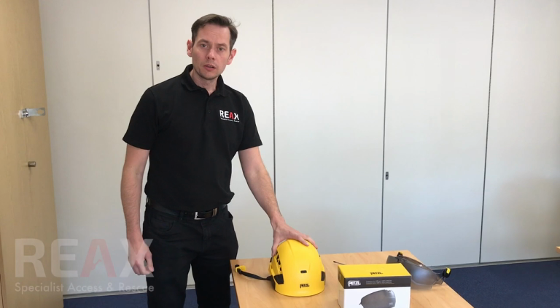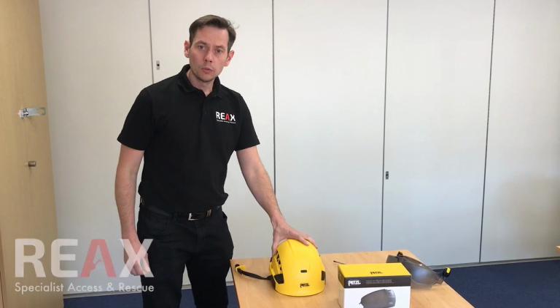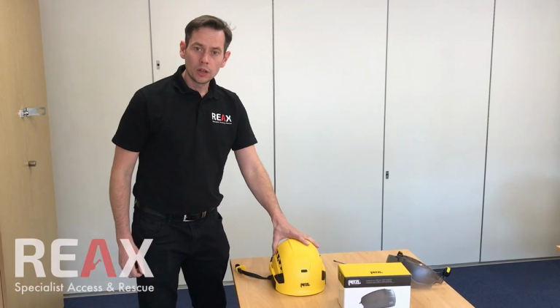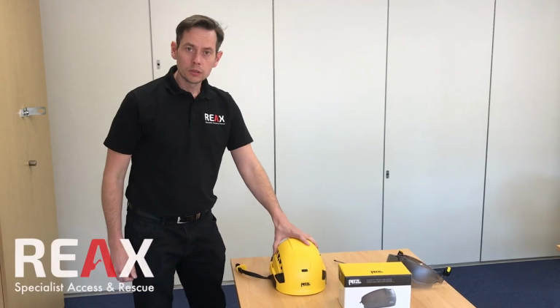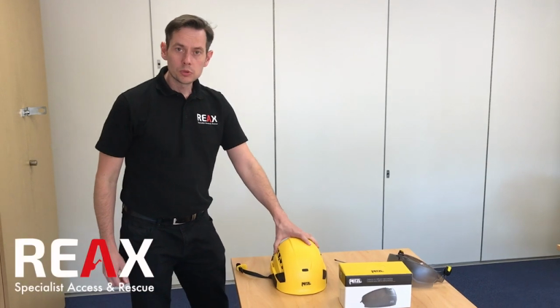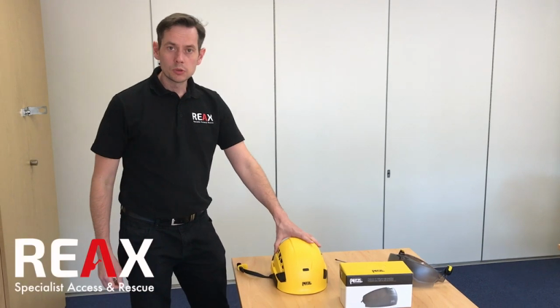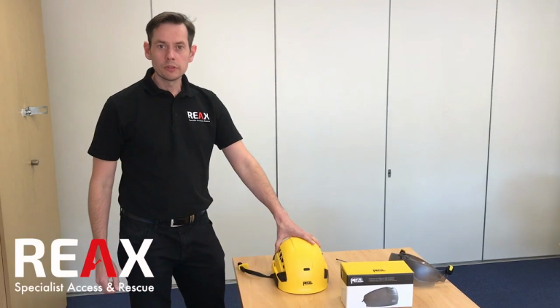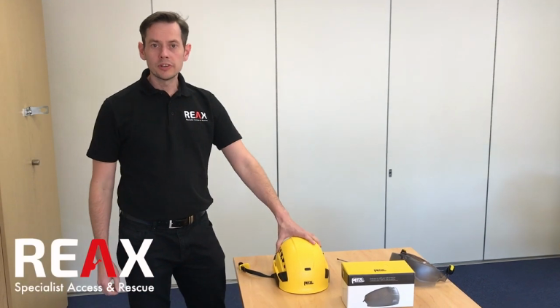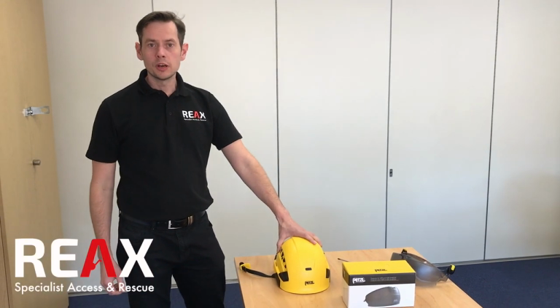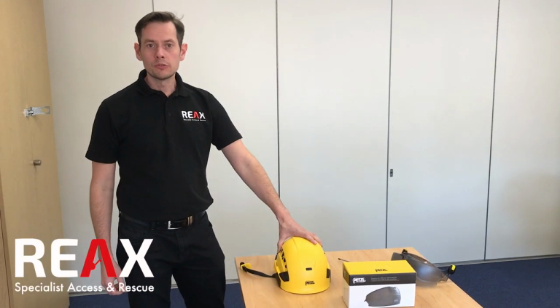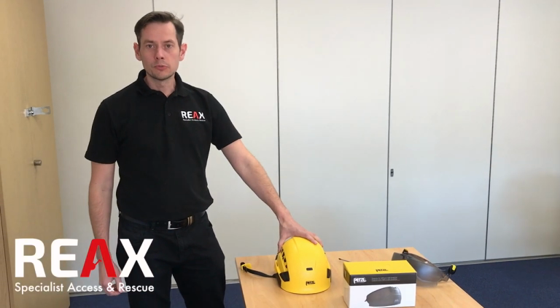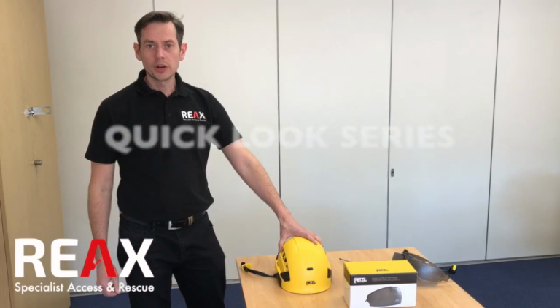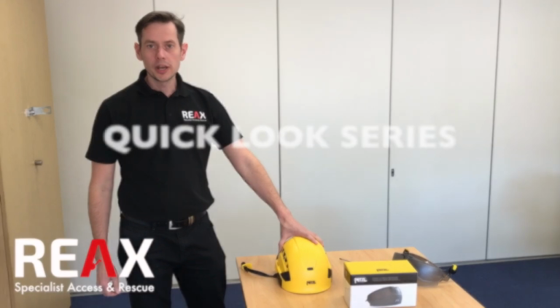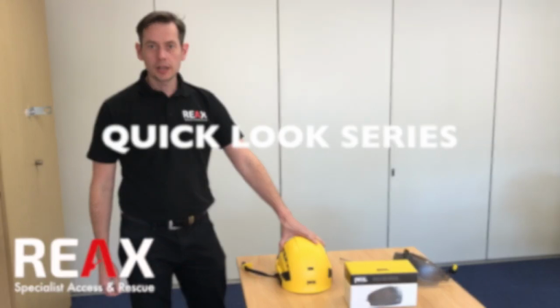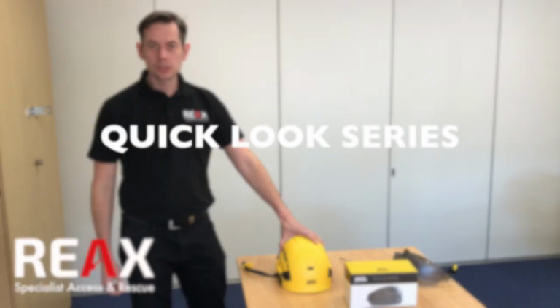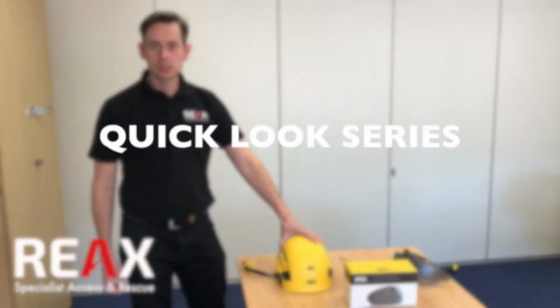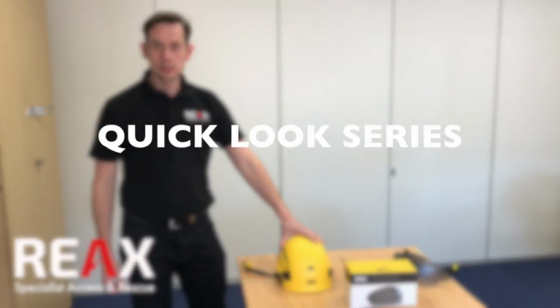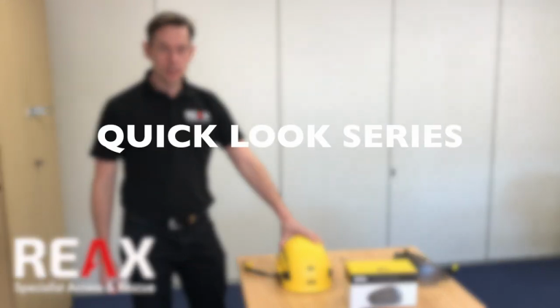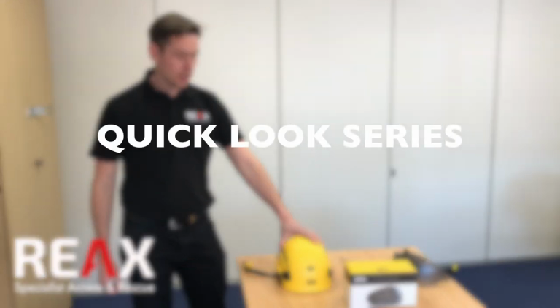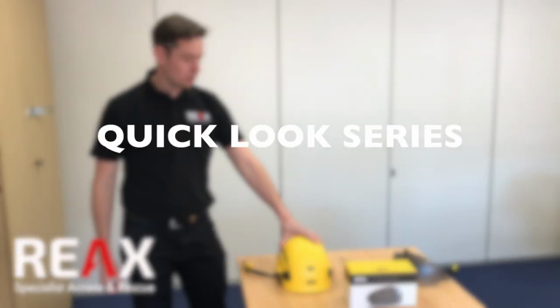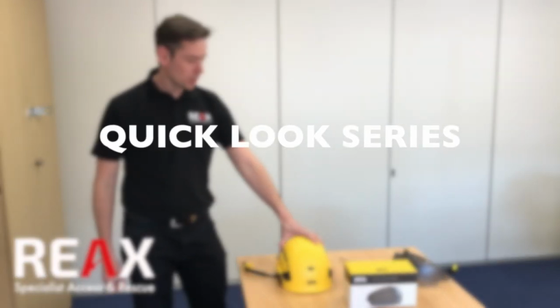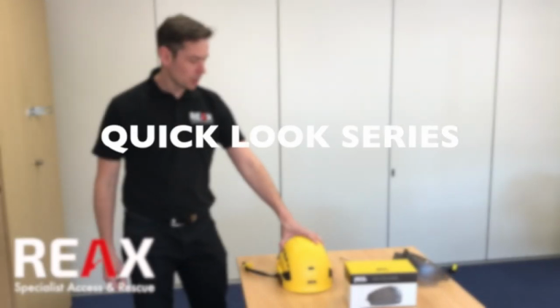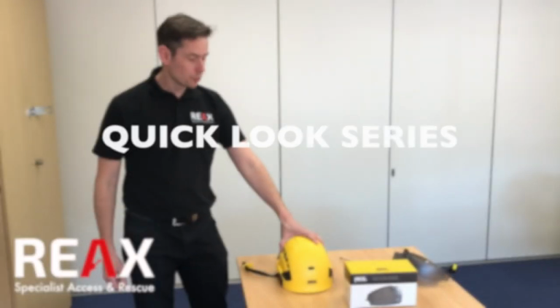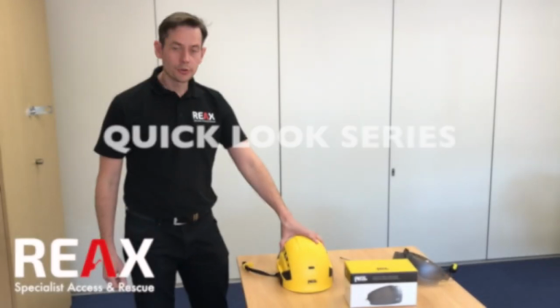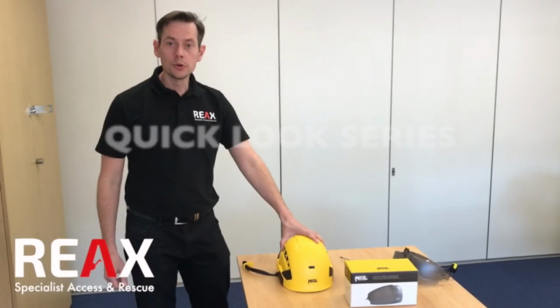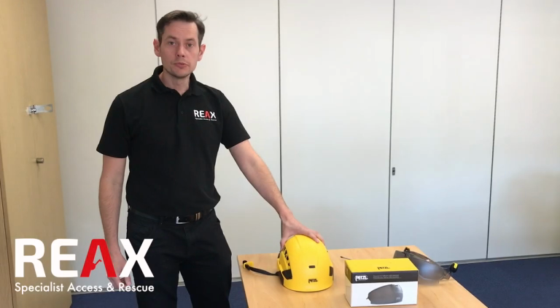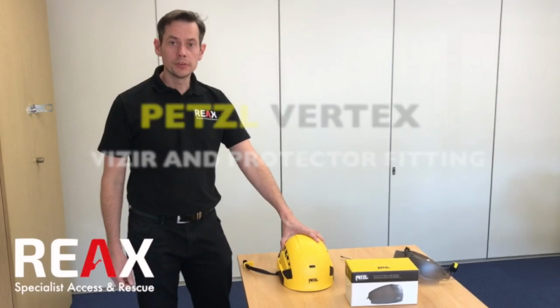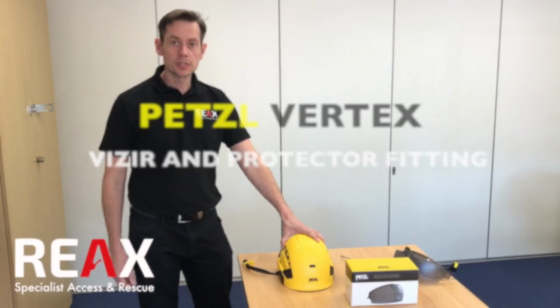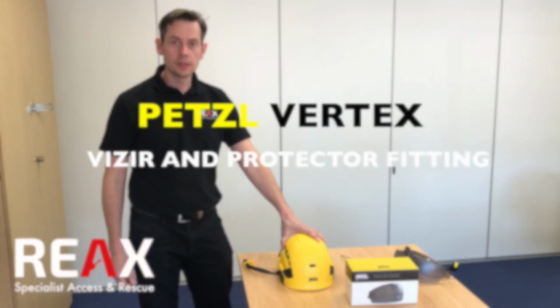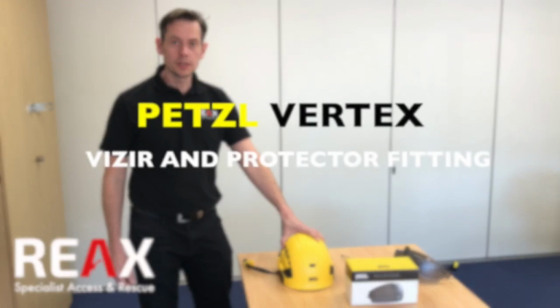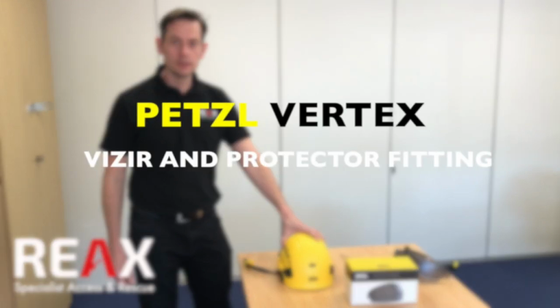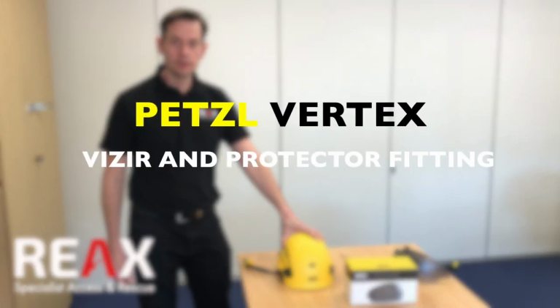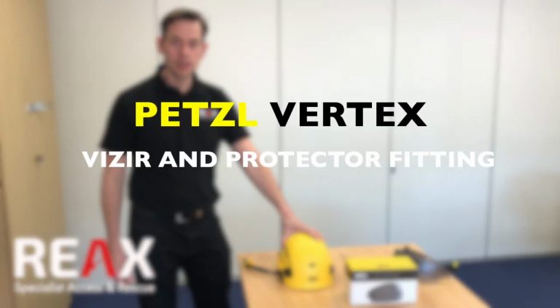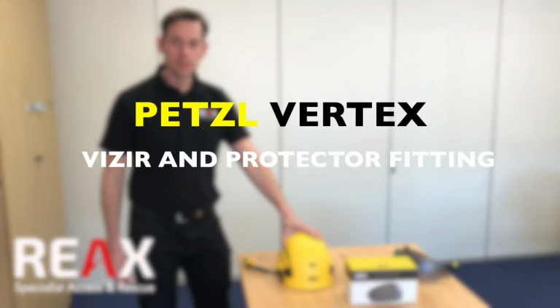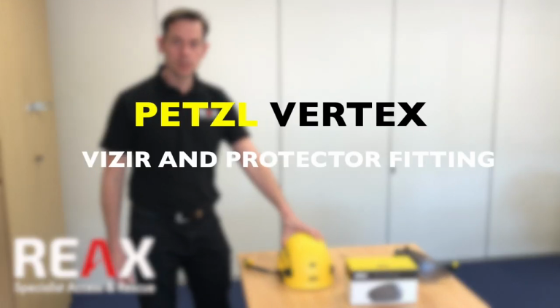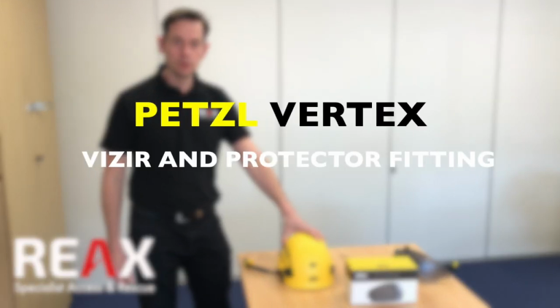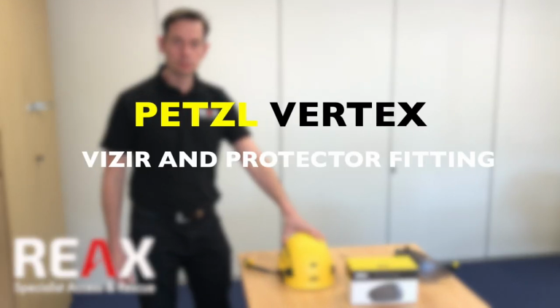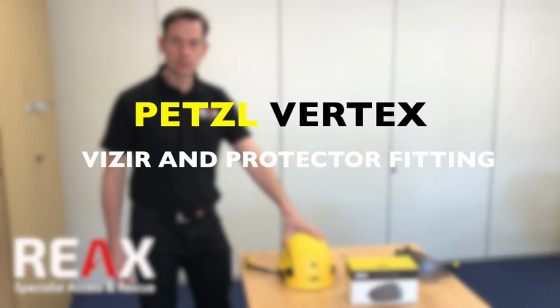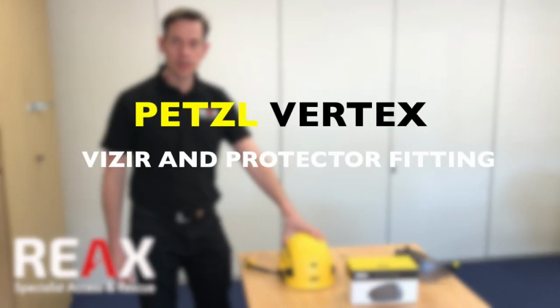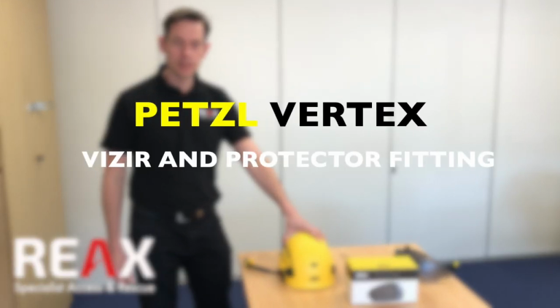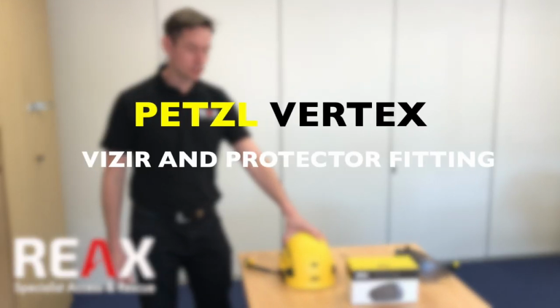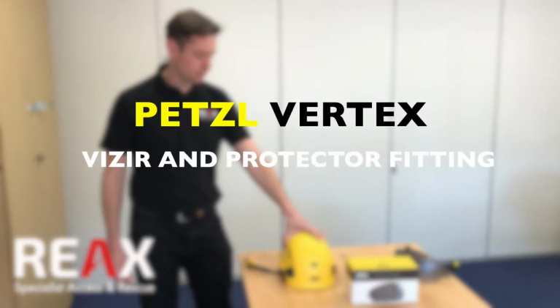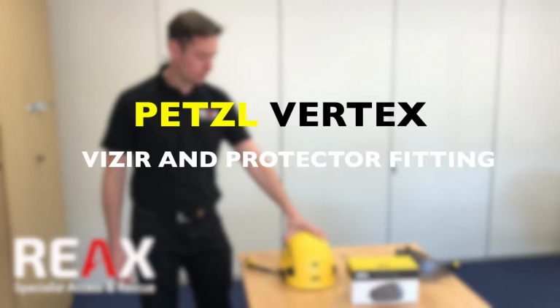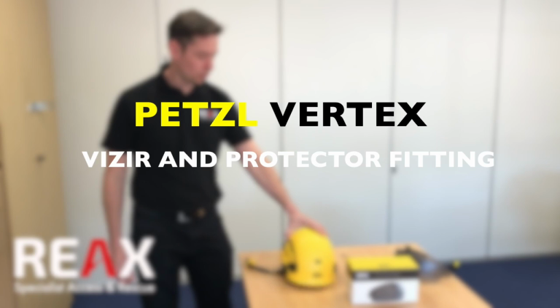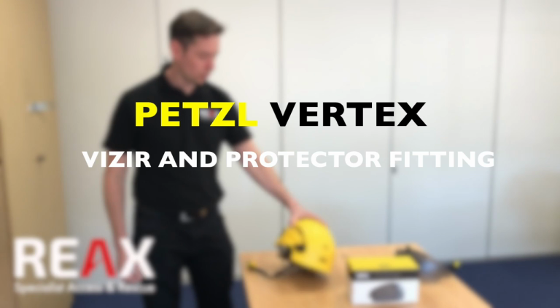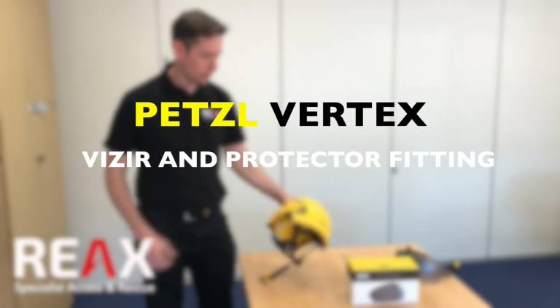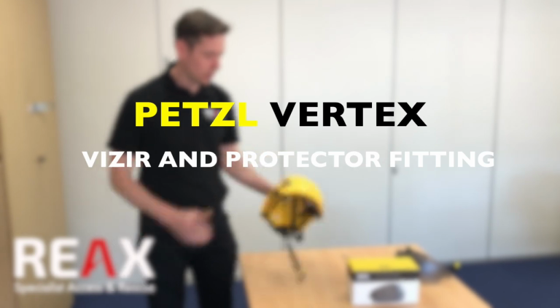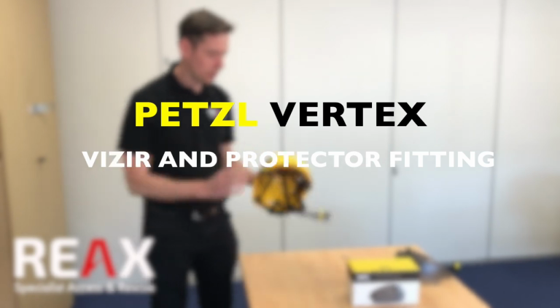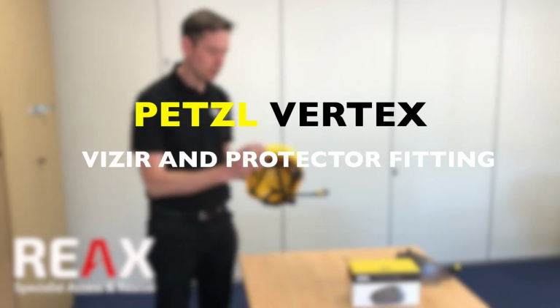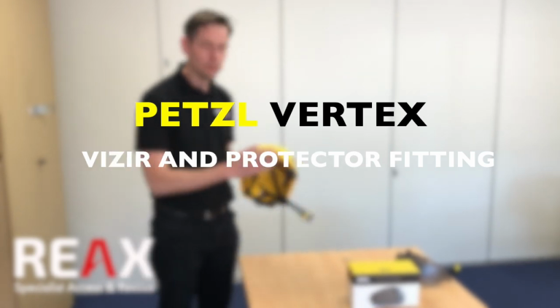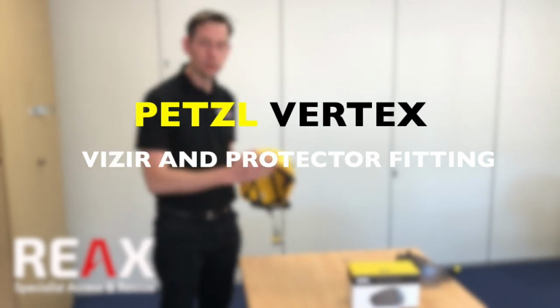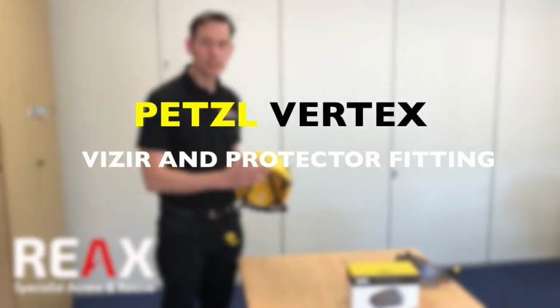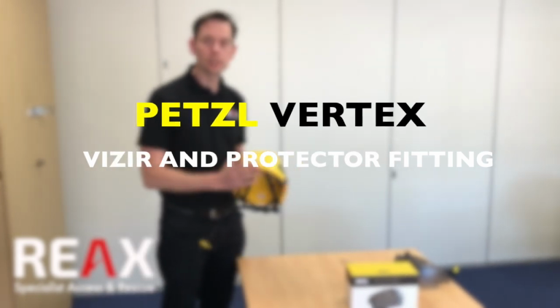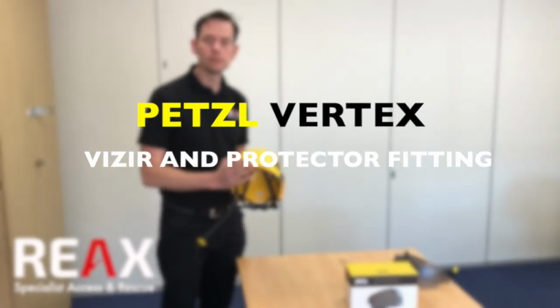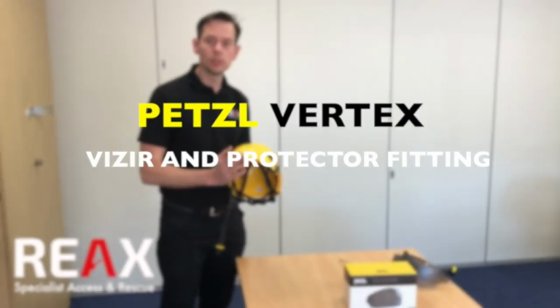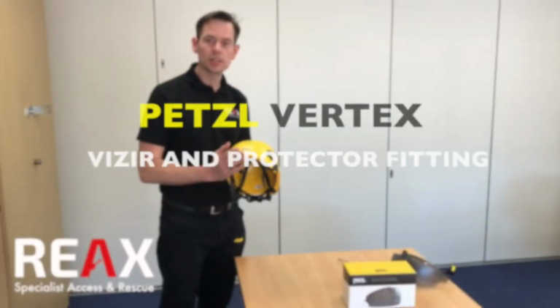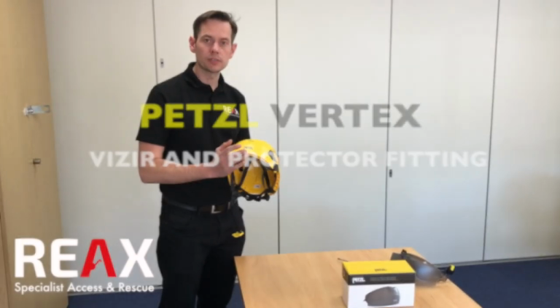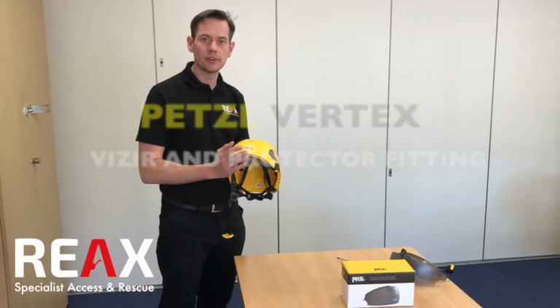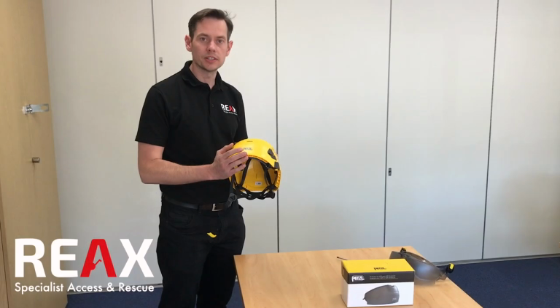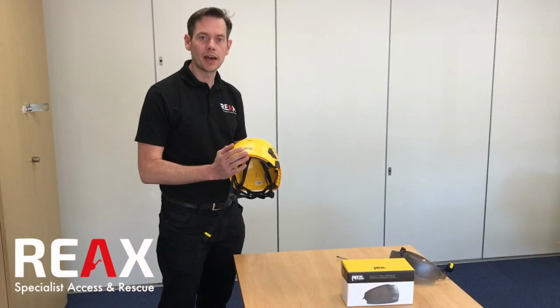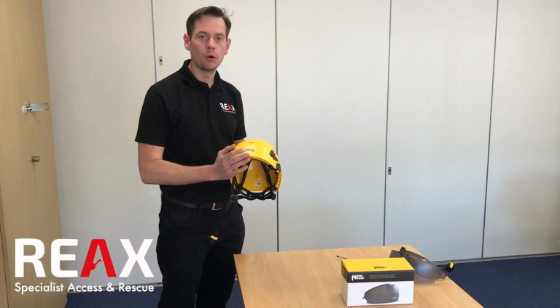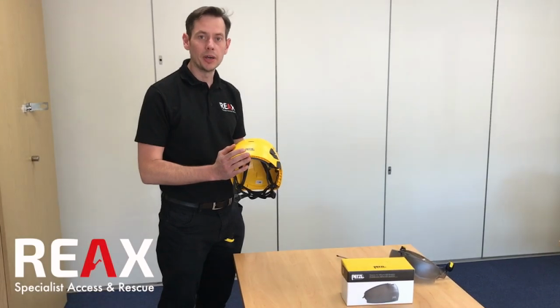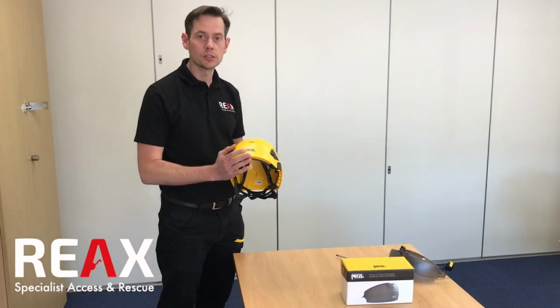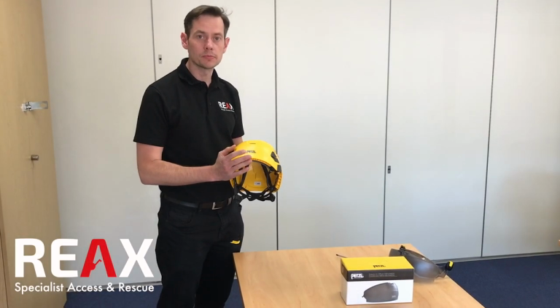Welcome to another video from Reax. Today we're going to go through fitting the visor and protector for the Vertex and Vertex Vent helmets.